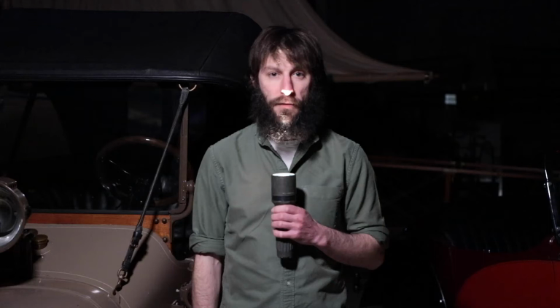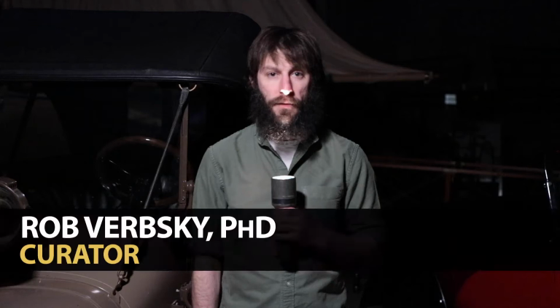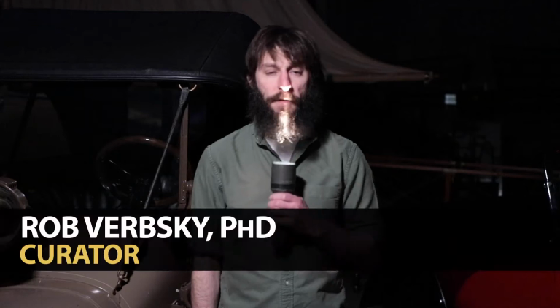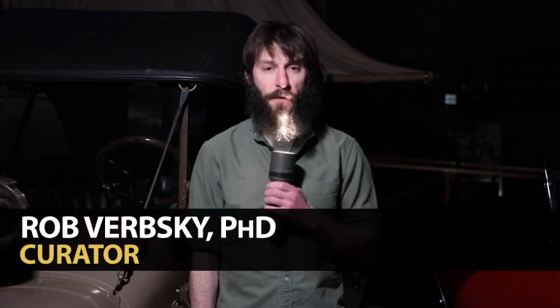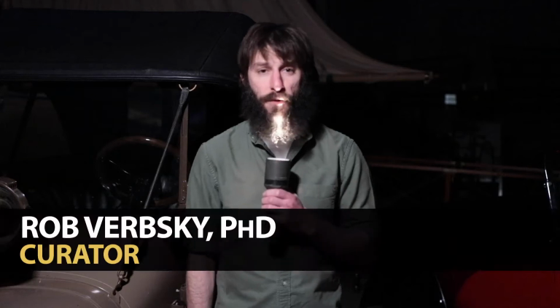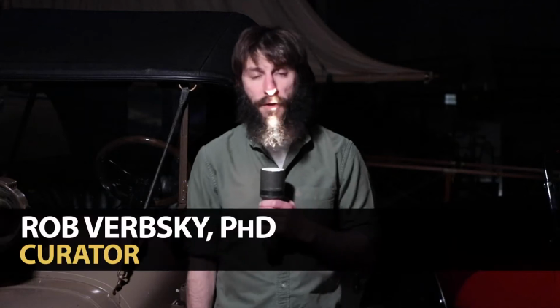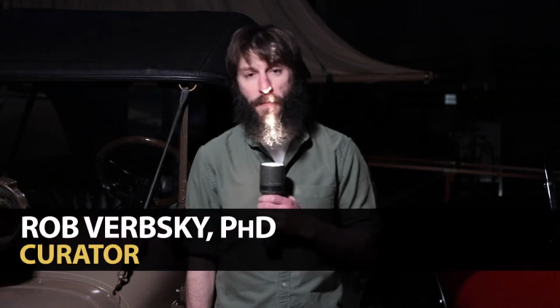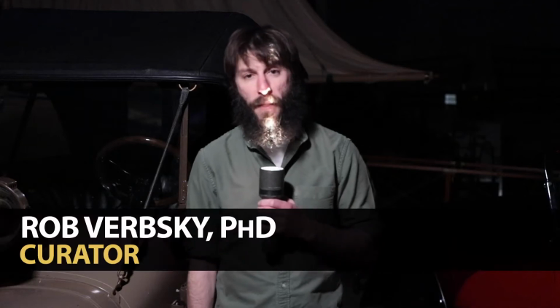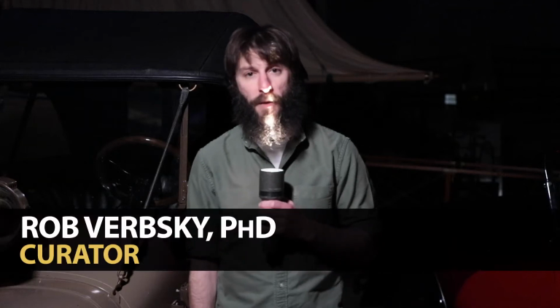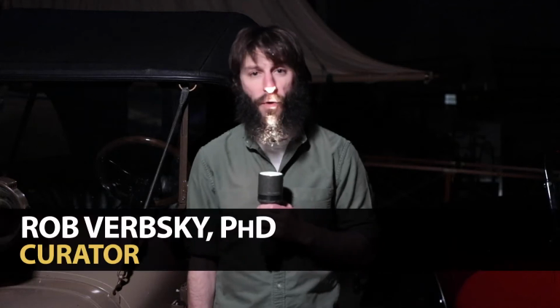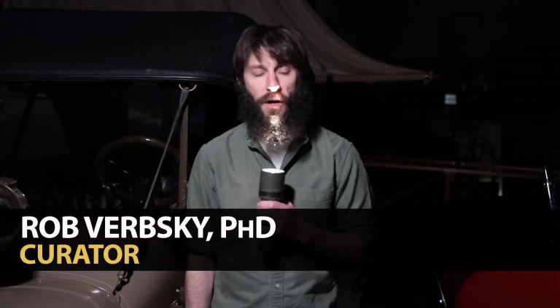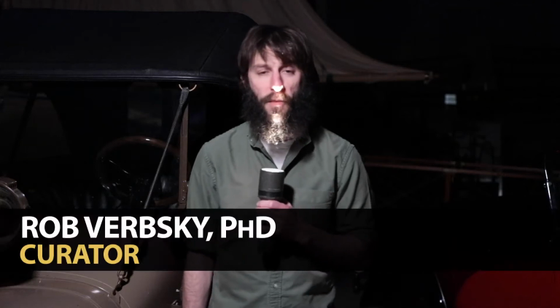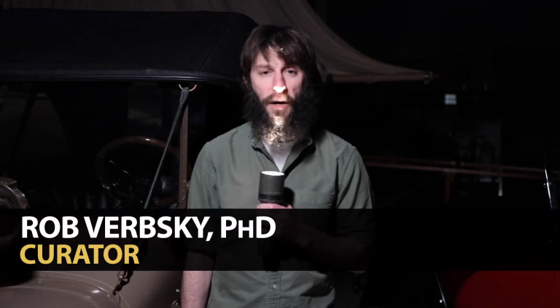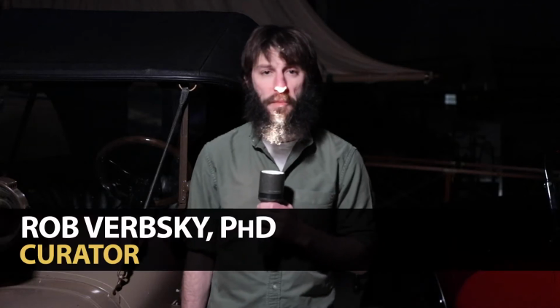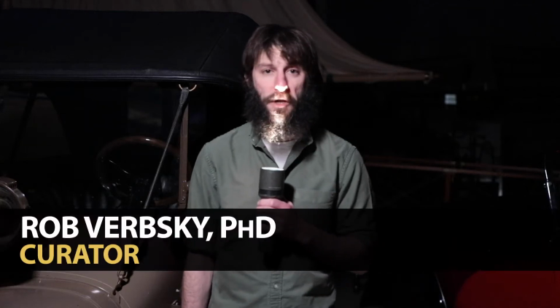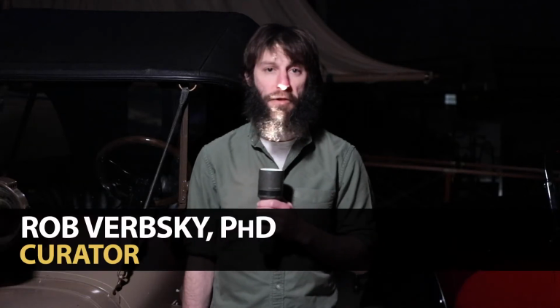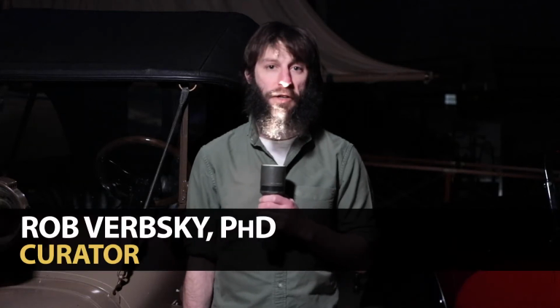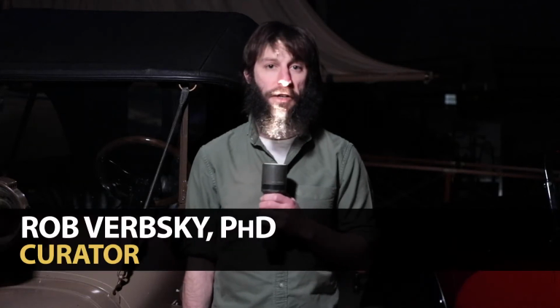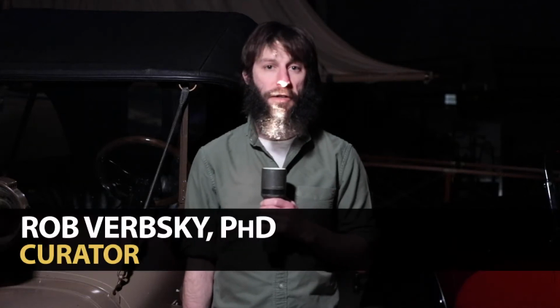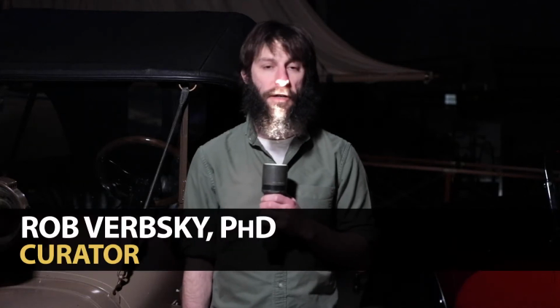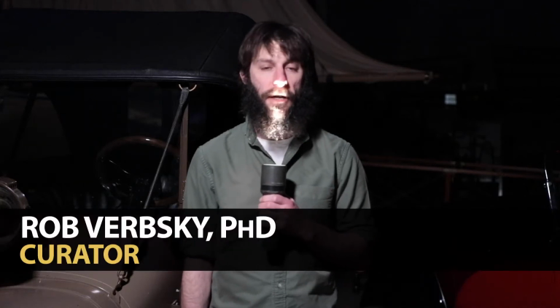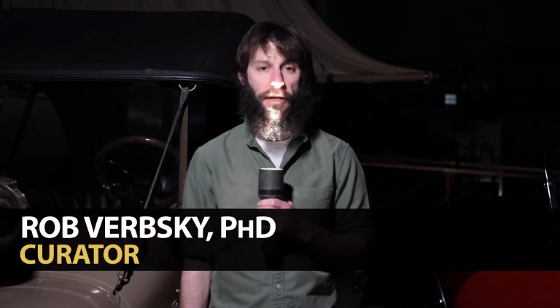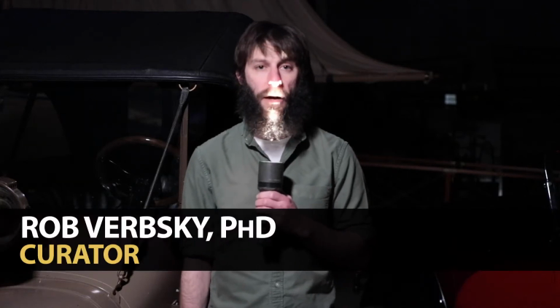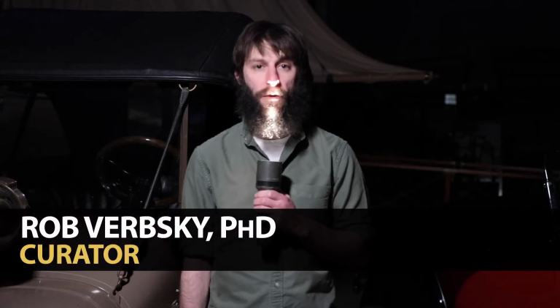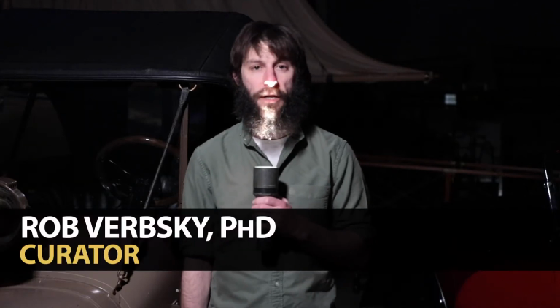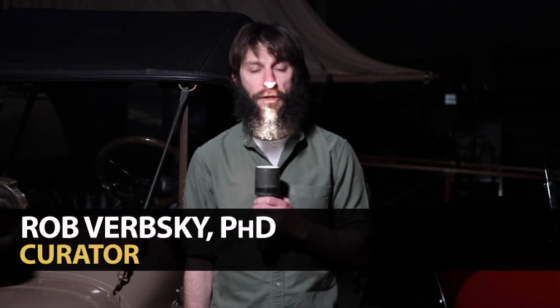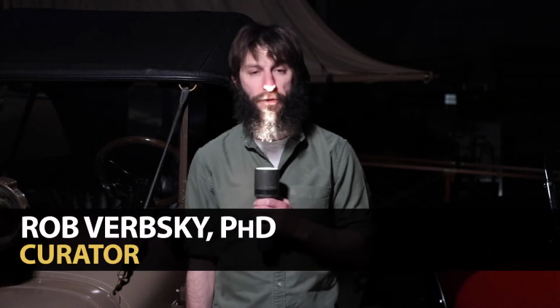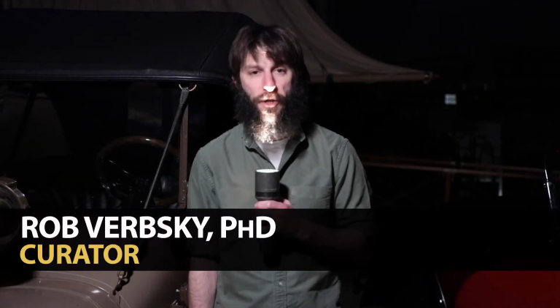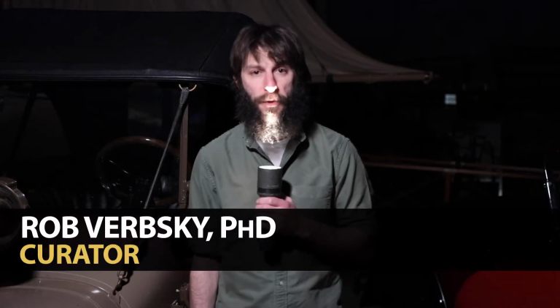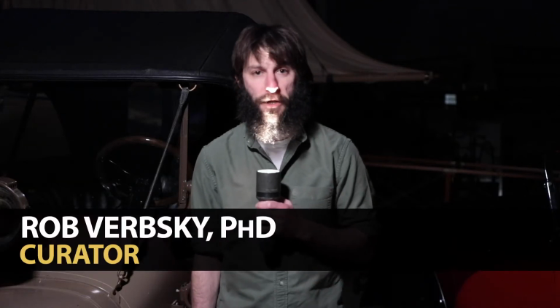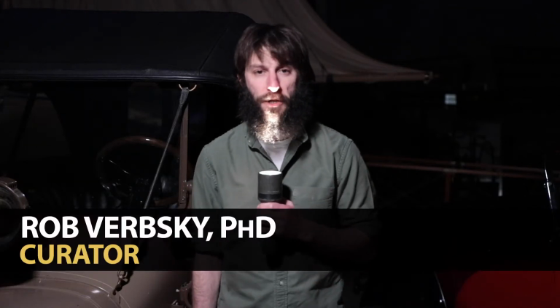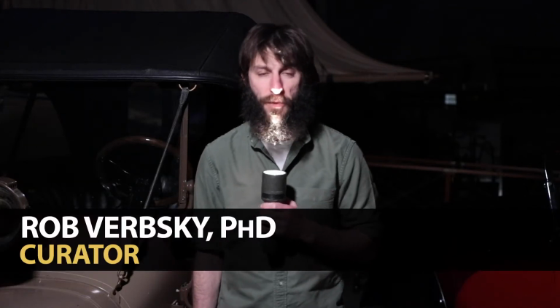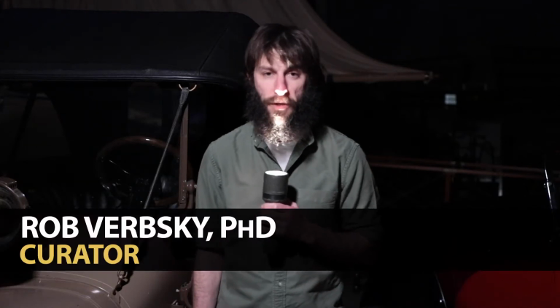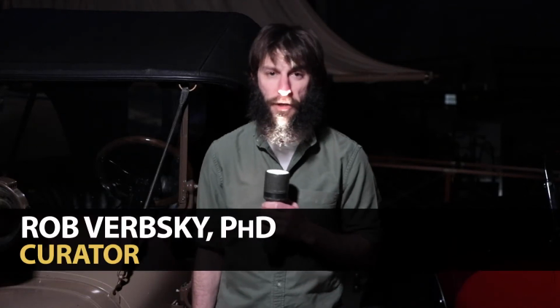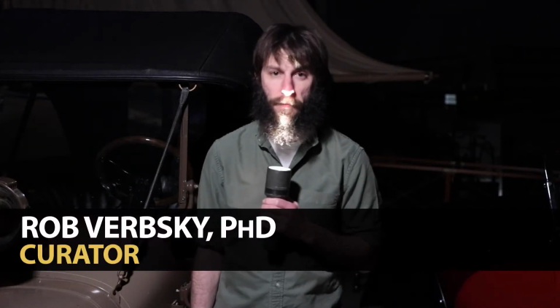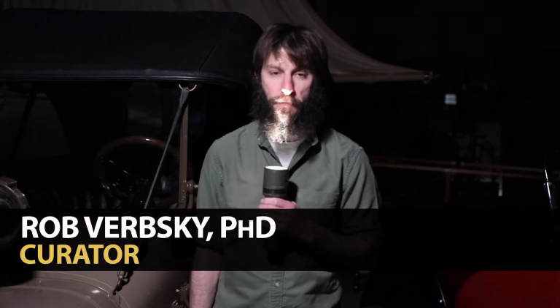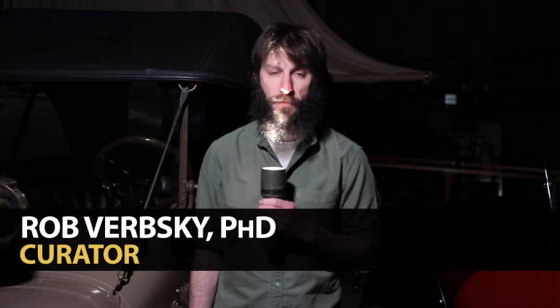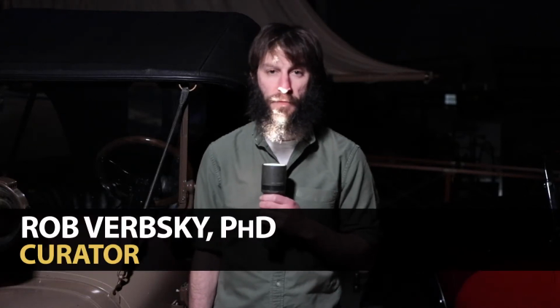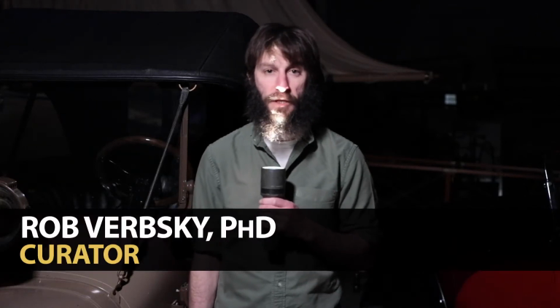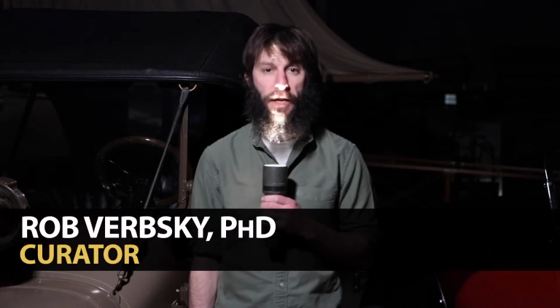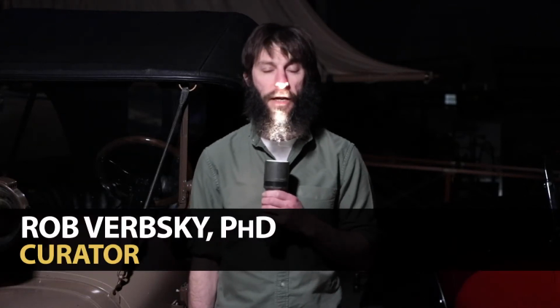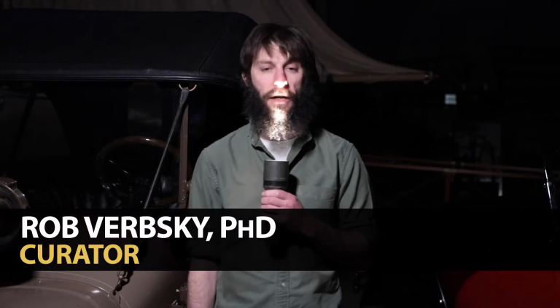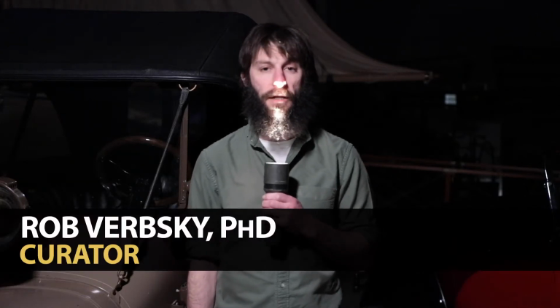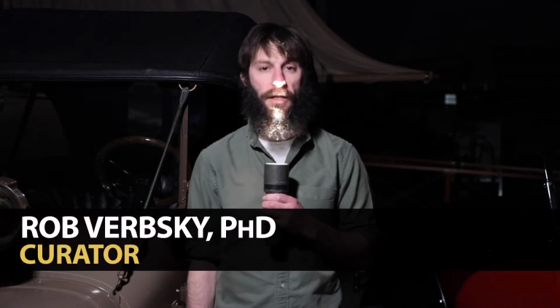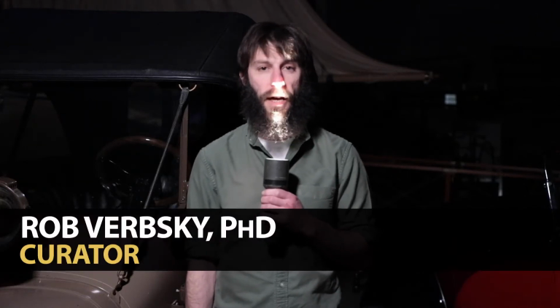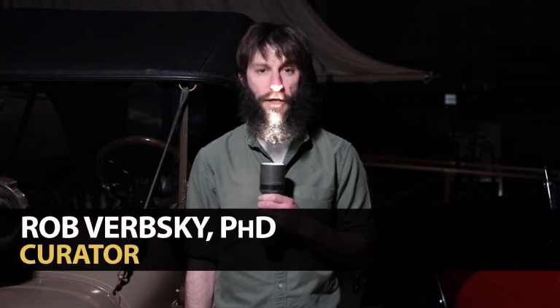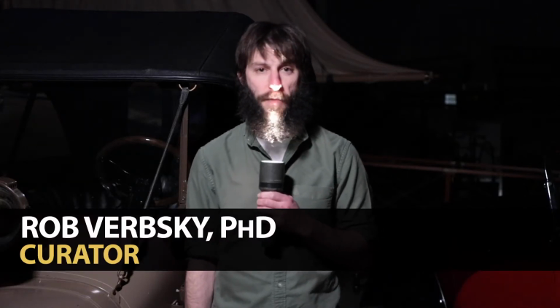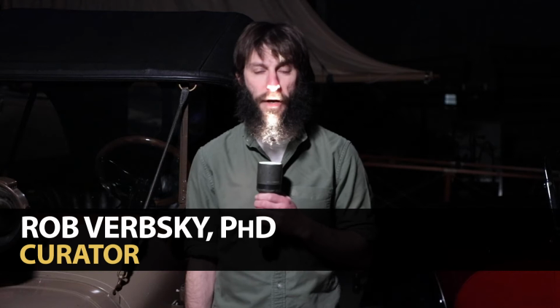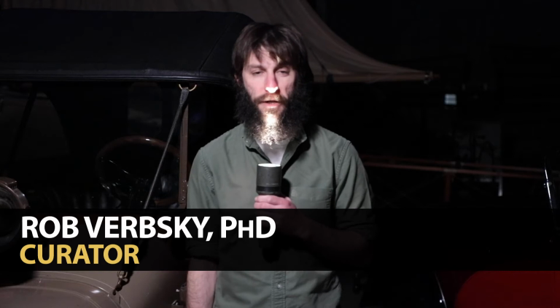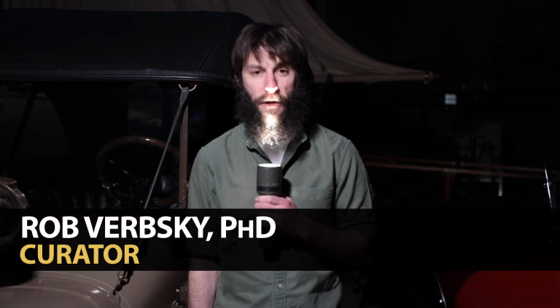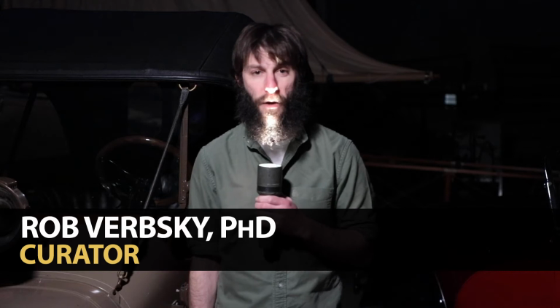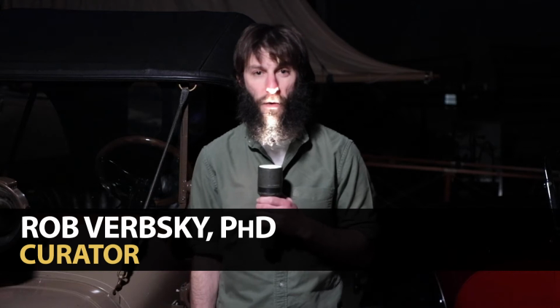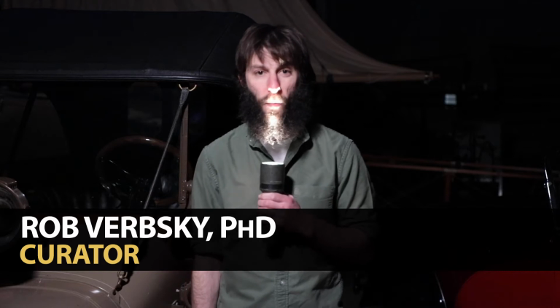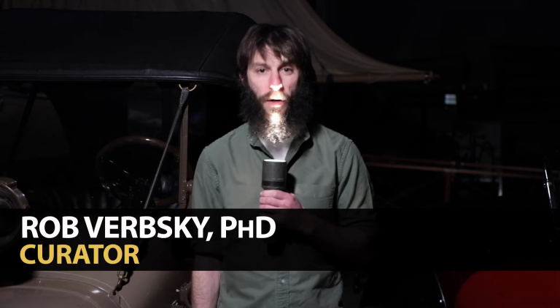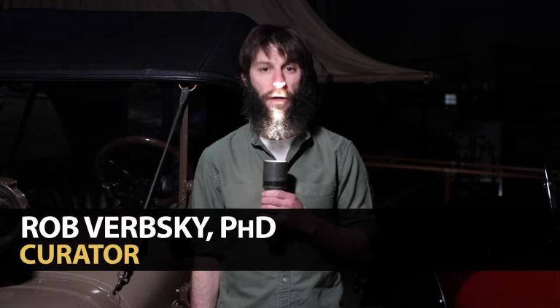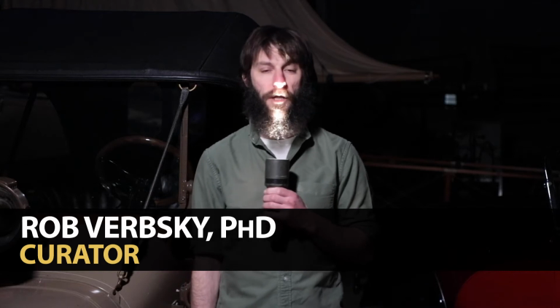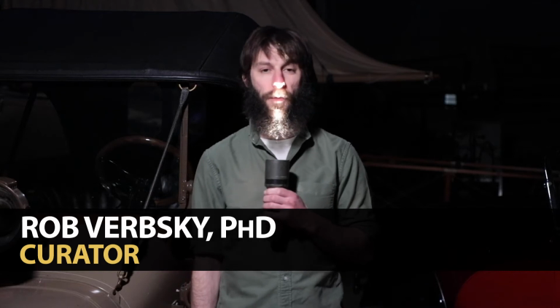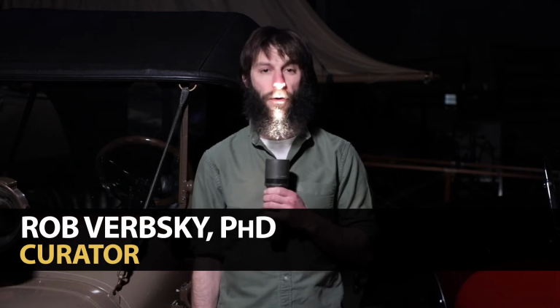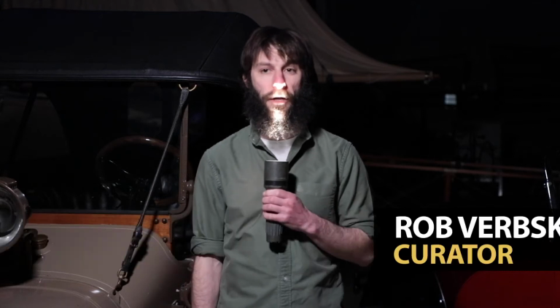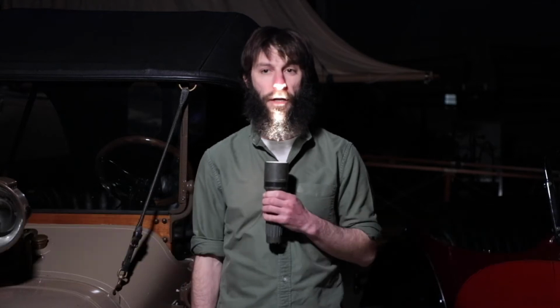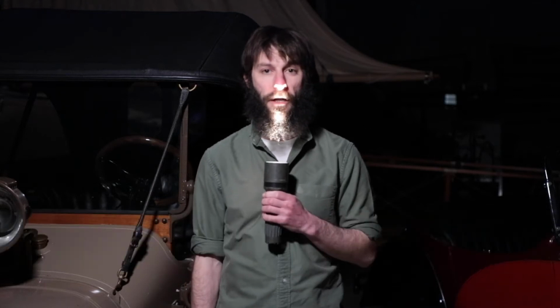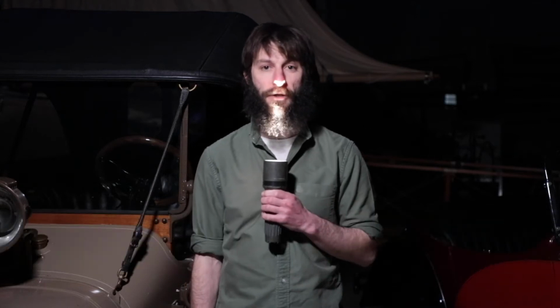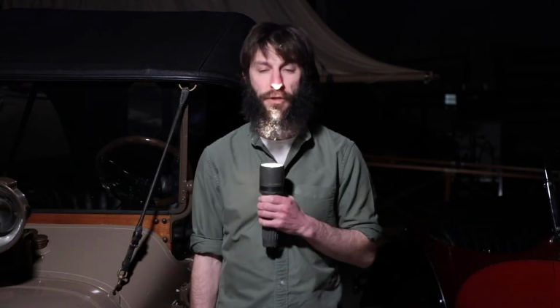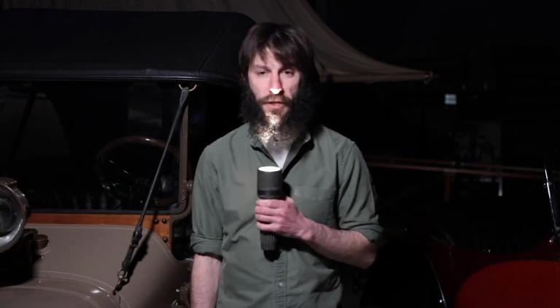Hey folks, I'm Rob. I'm the curator here at the Owl's Head Transportation Museum. Today on Gadget Magic, we're exploring electricity.